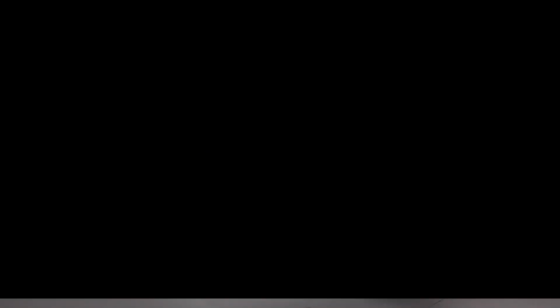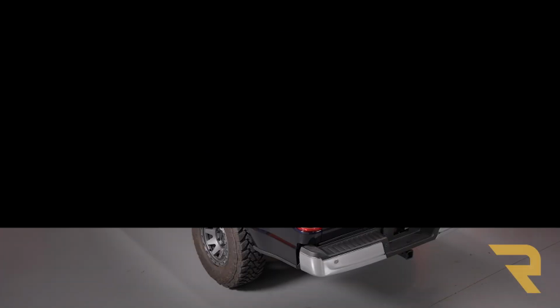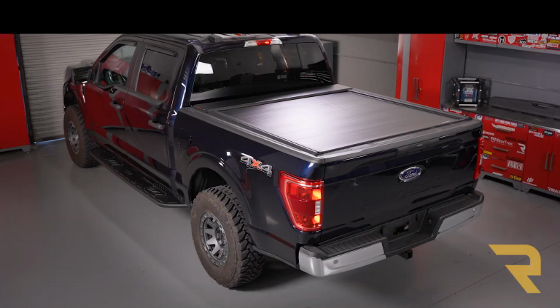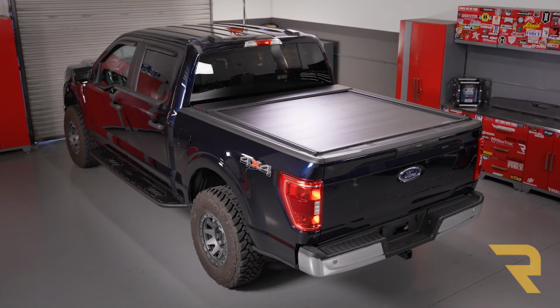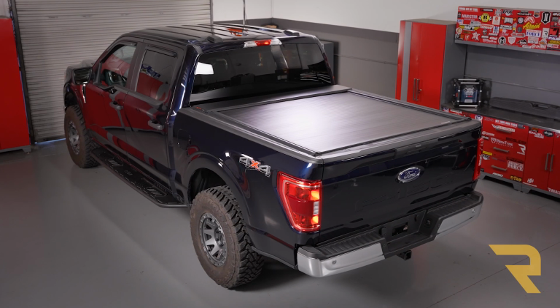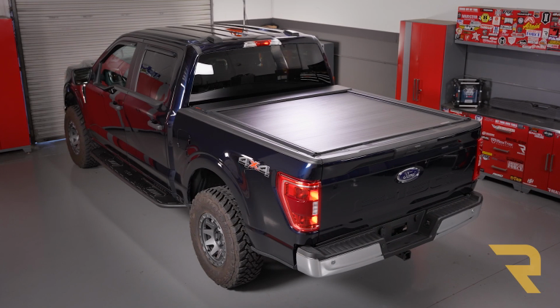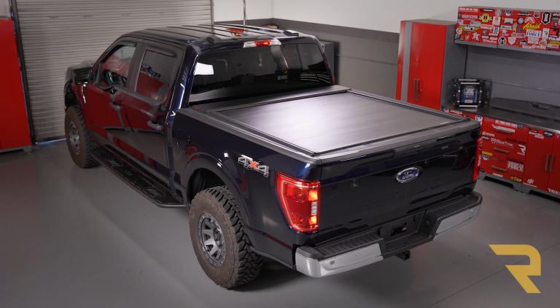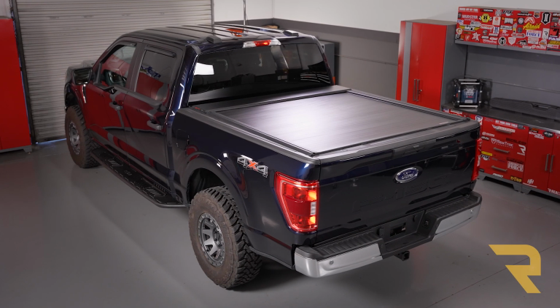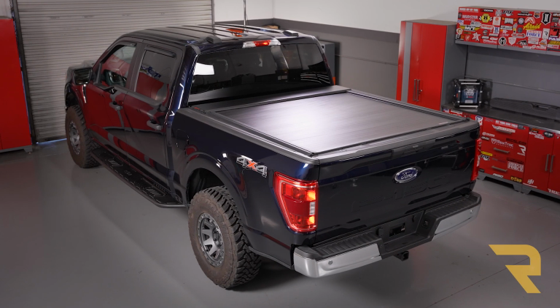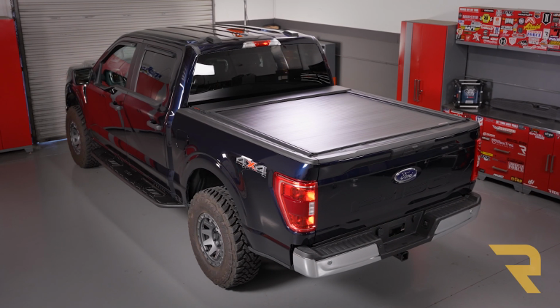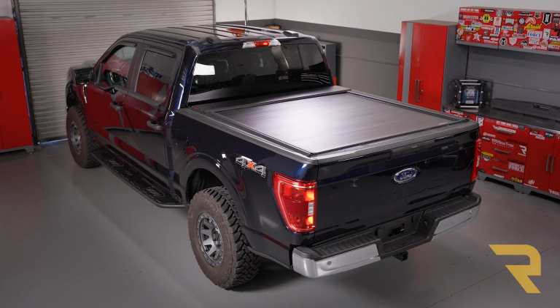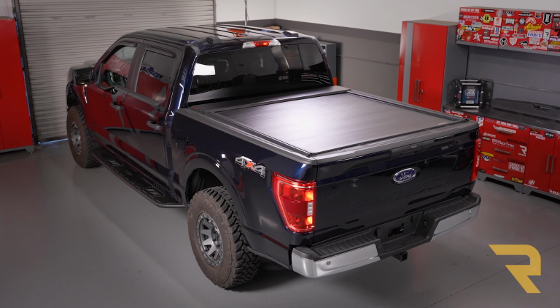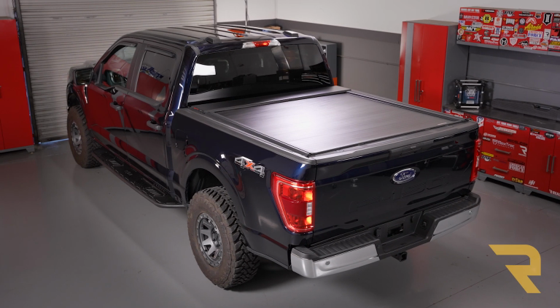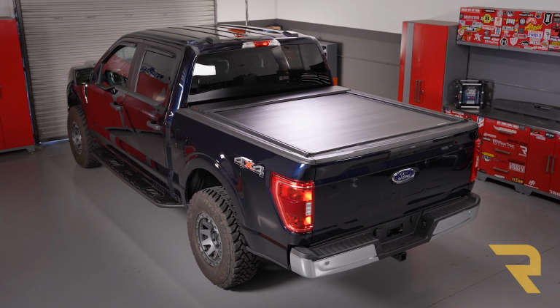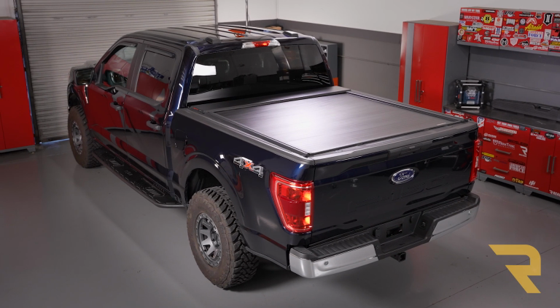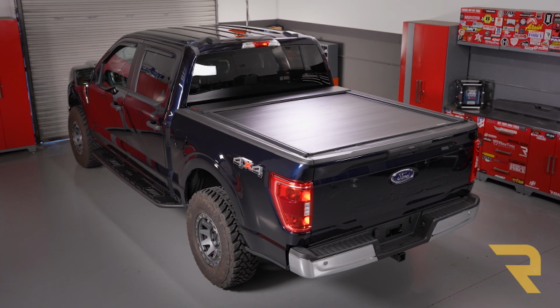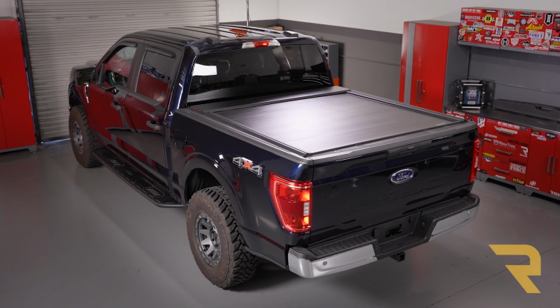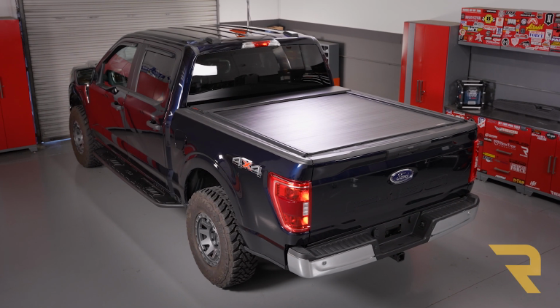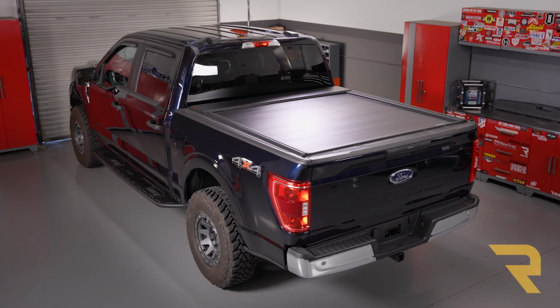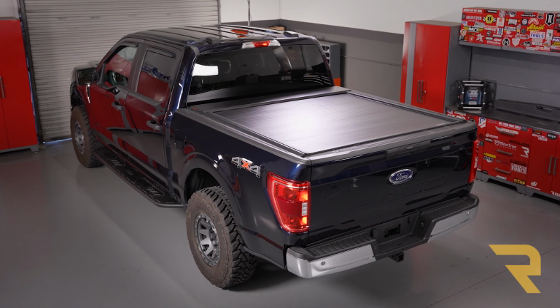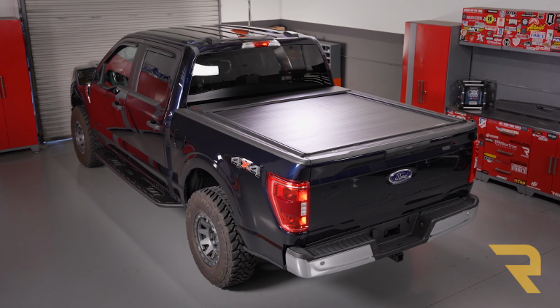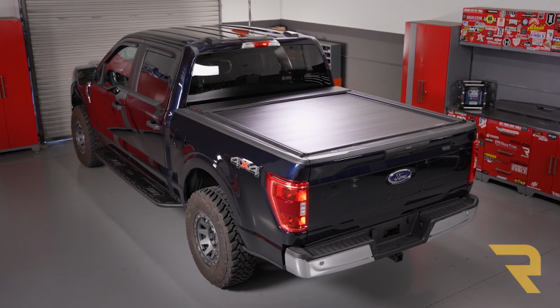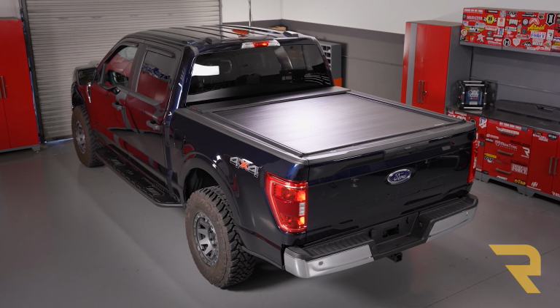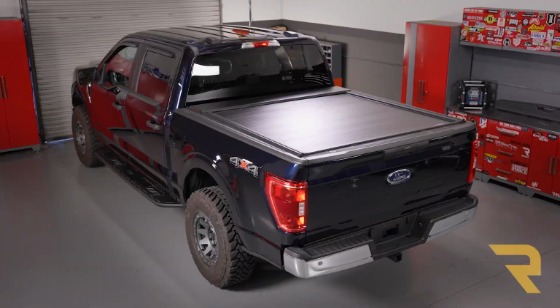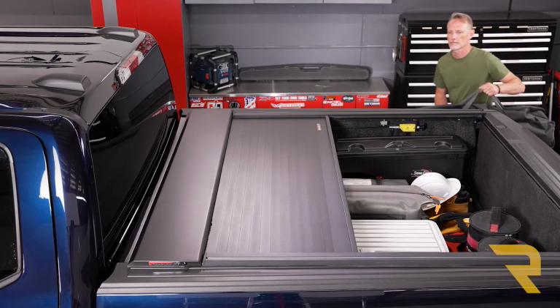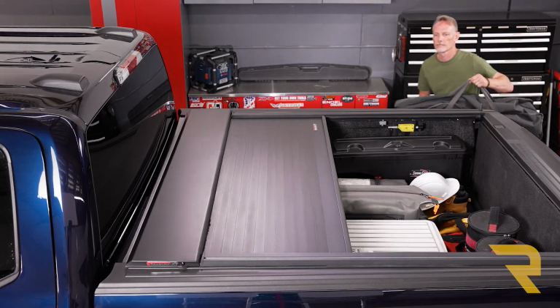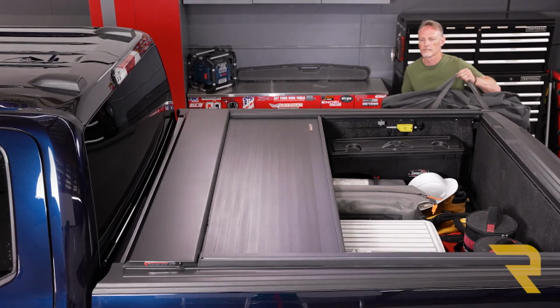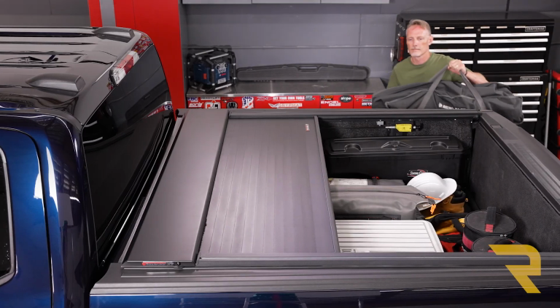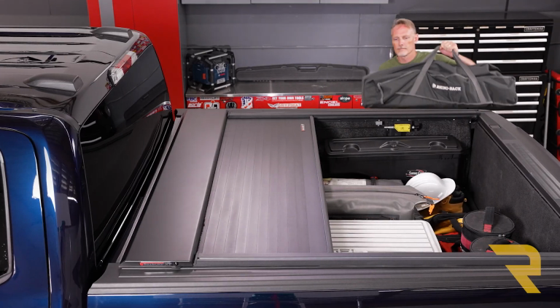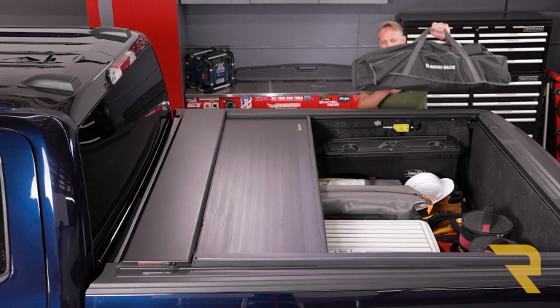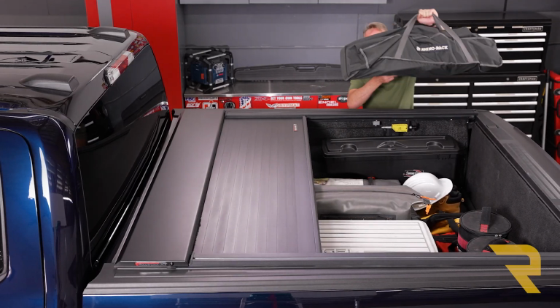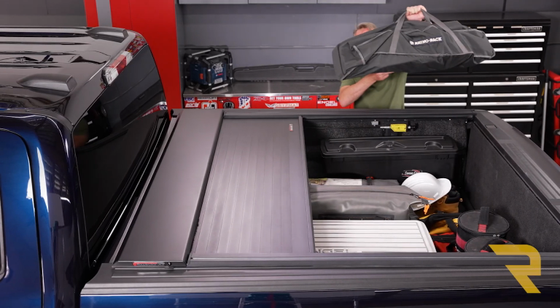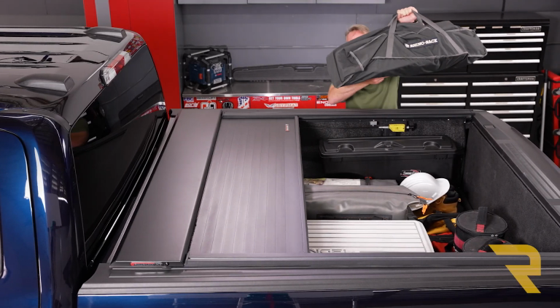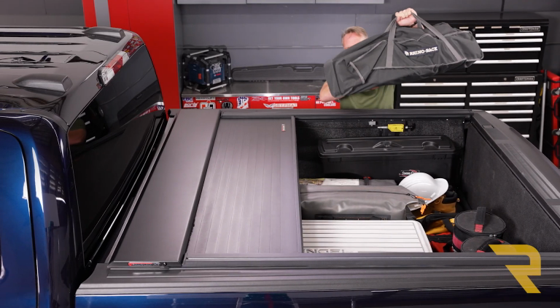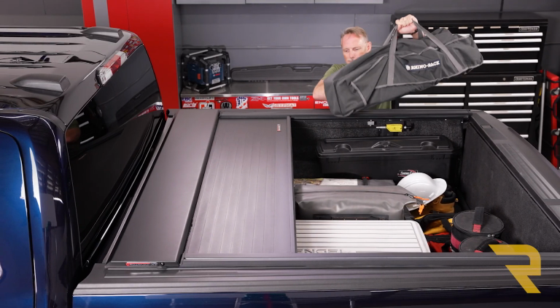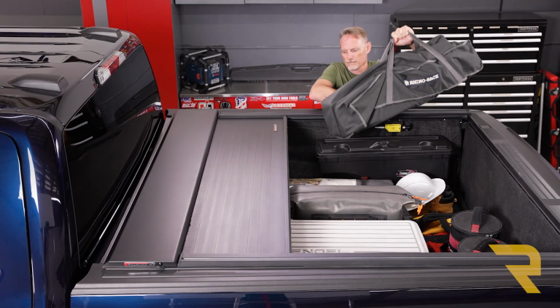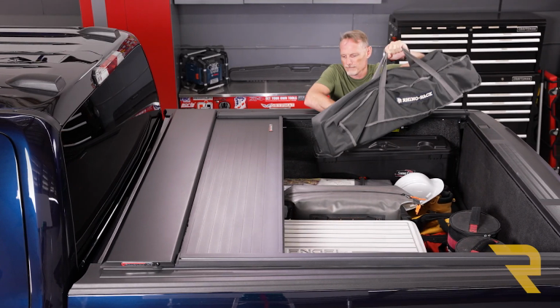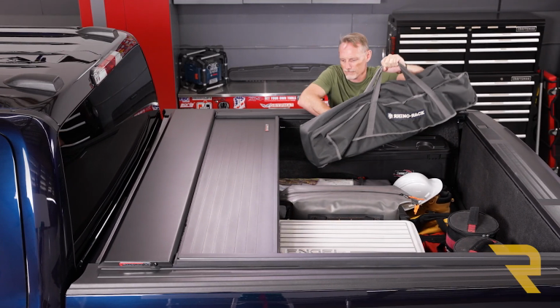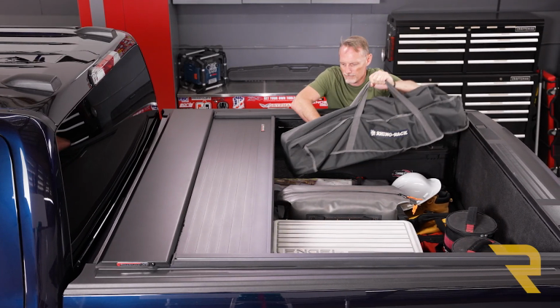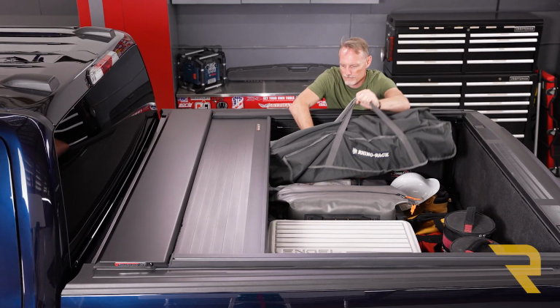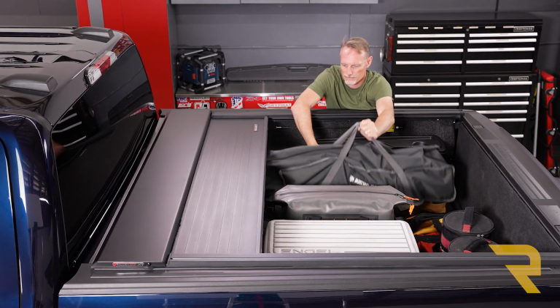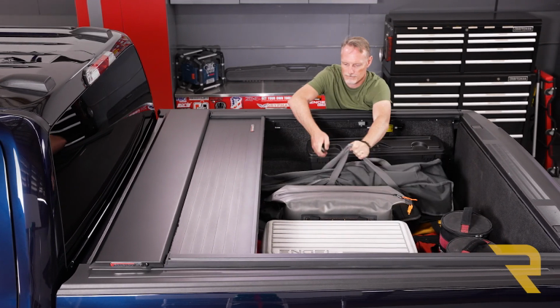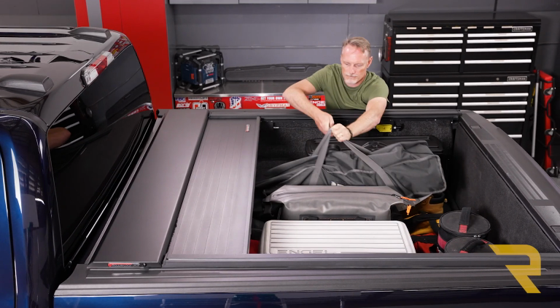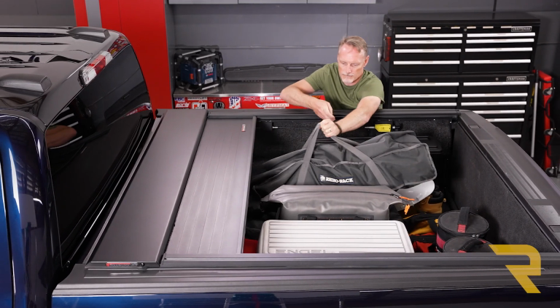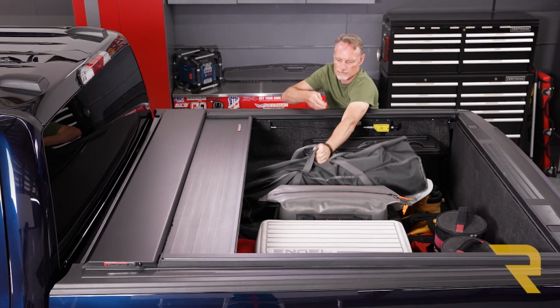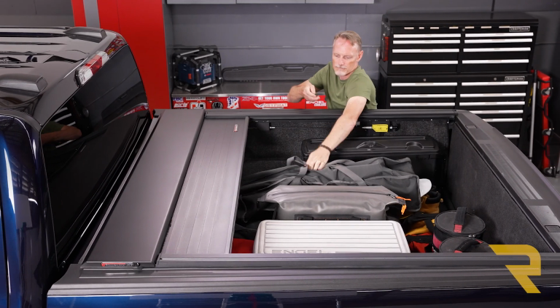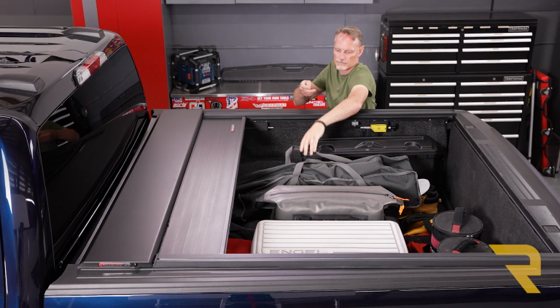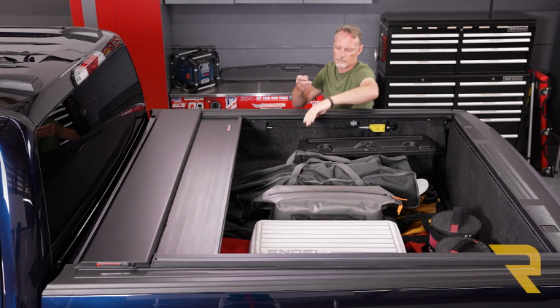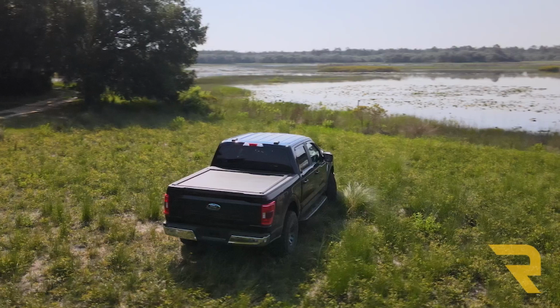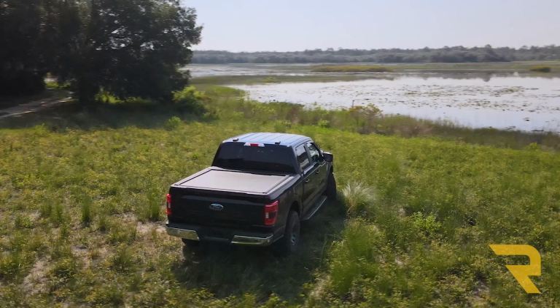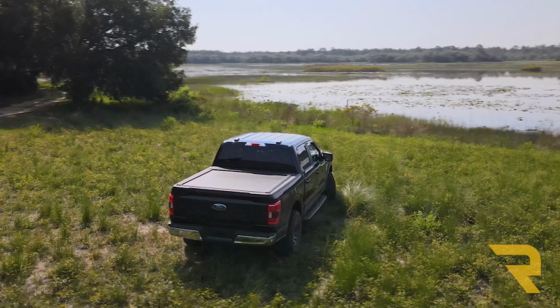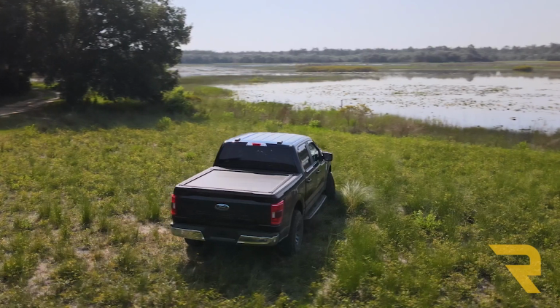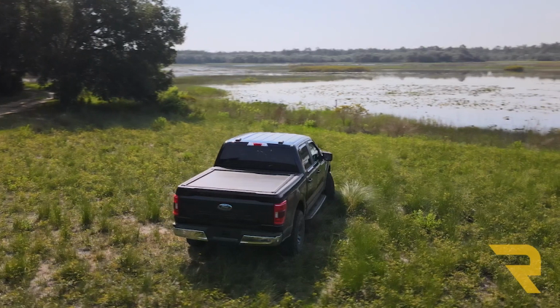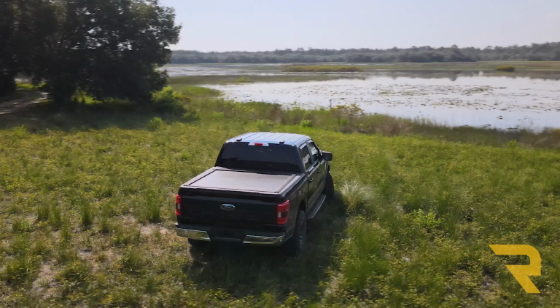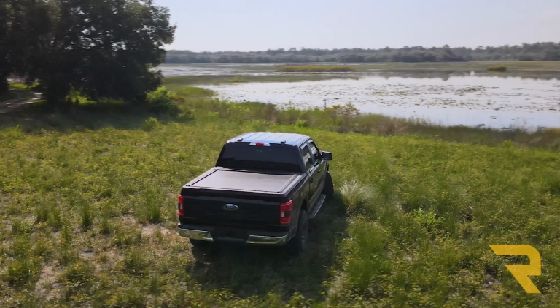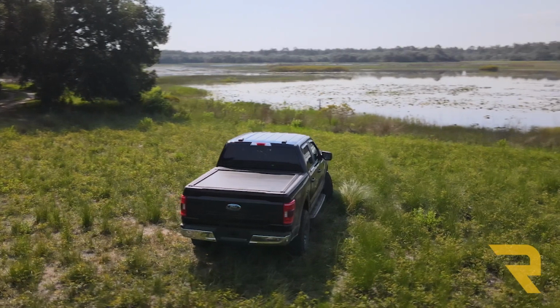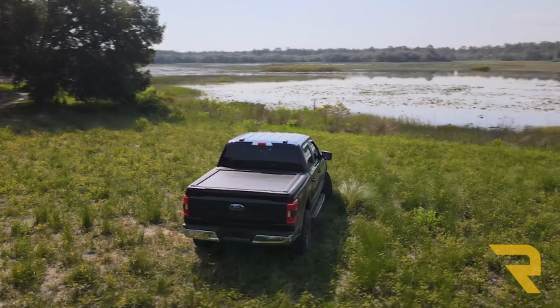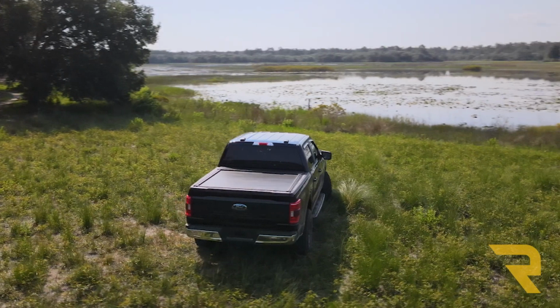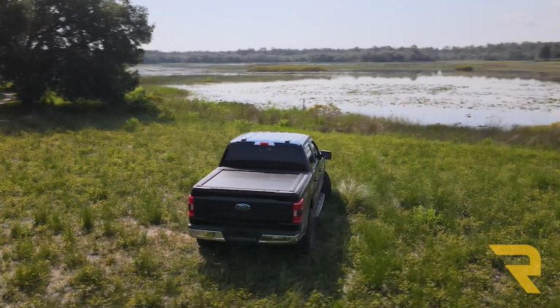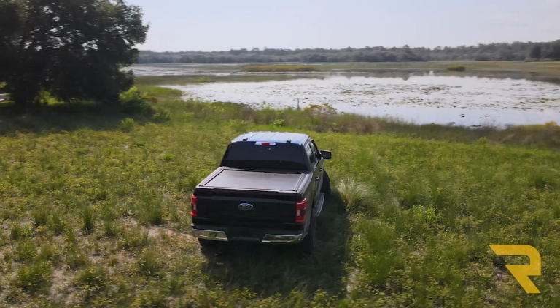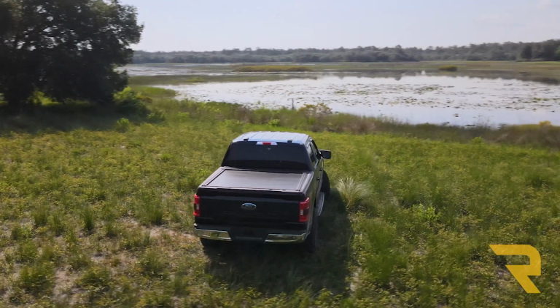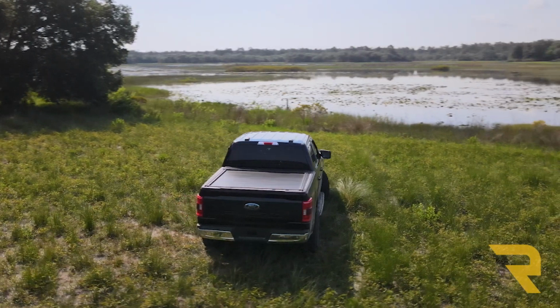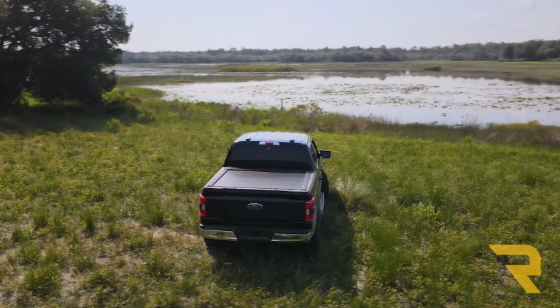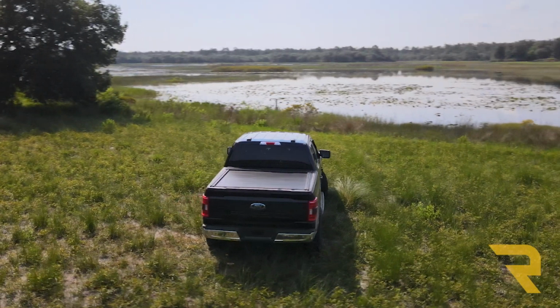How would you like to increase your utility options with a remote-controlled retractable truck bed cover? Check out the E-Series XT from Roll and Lock.